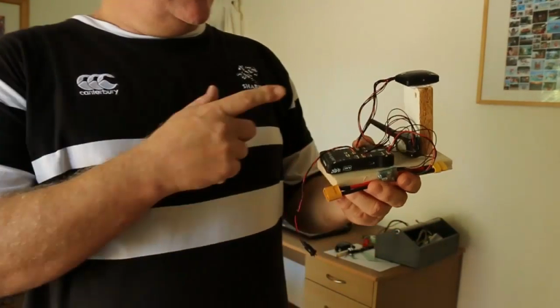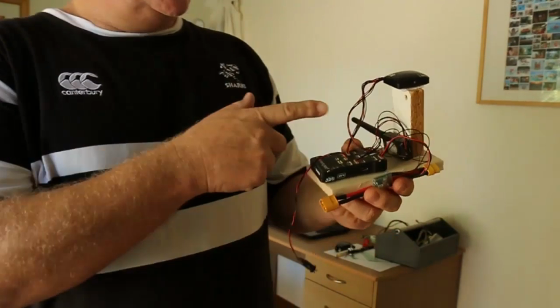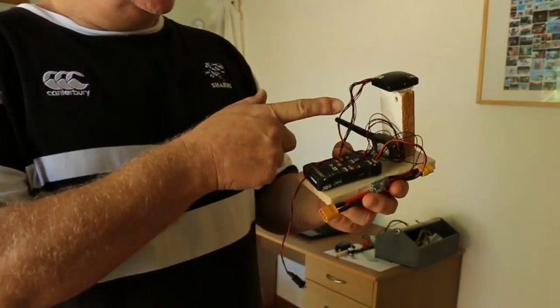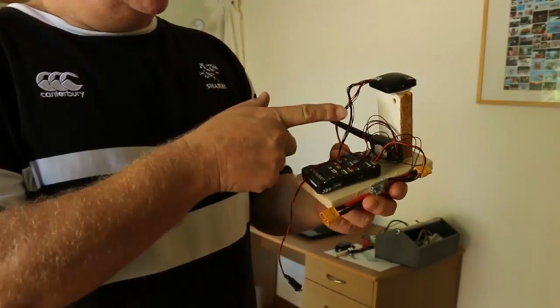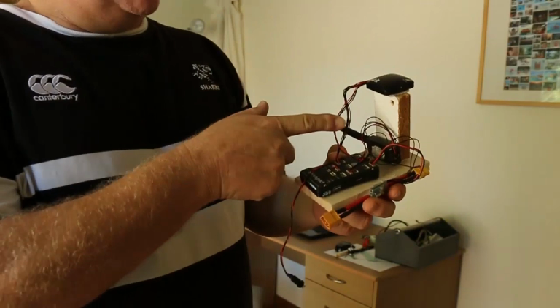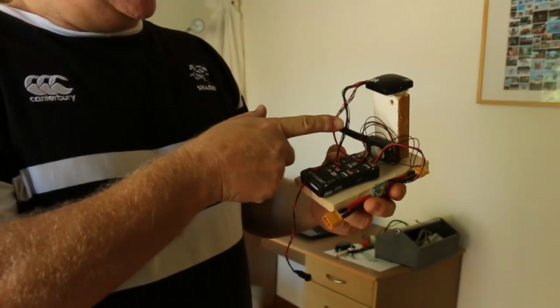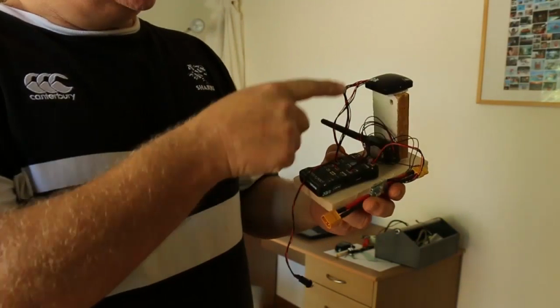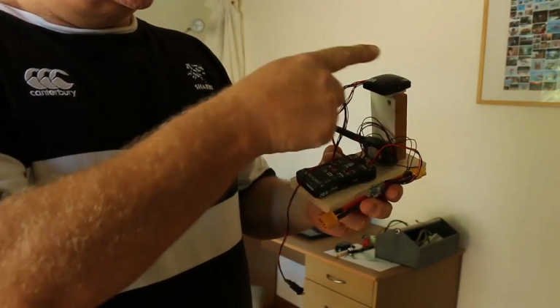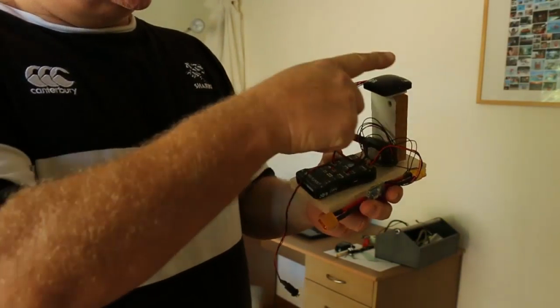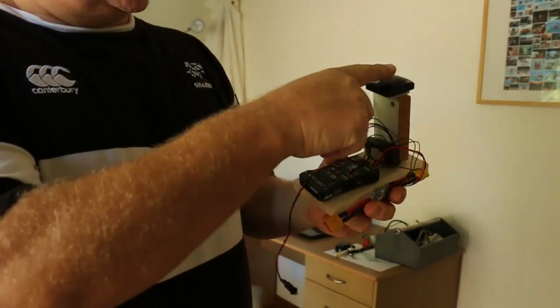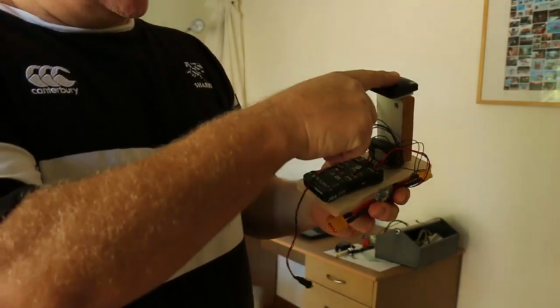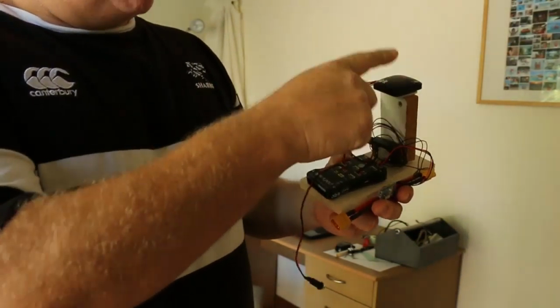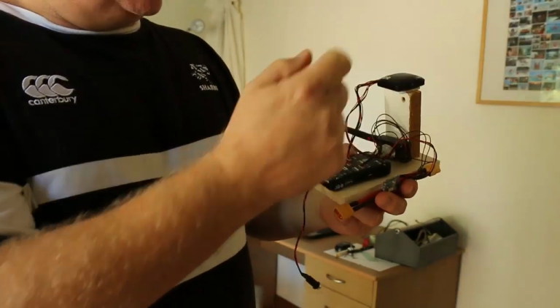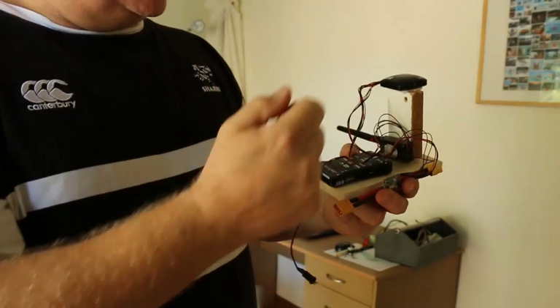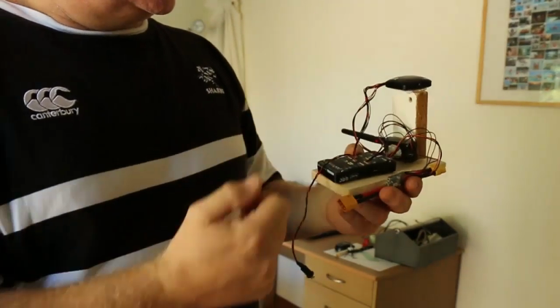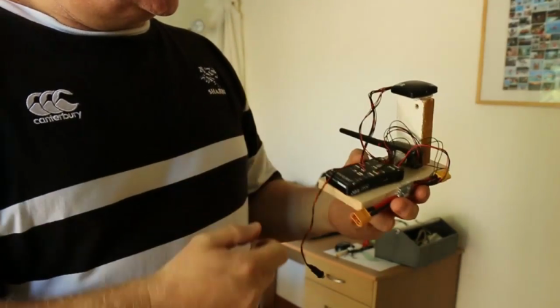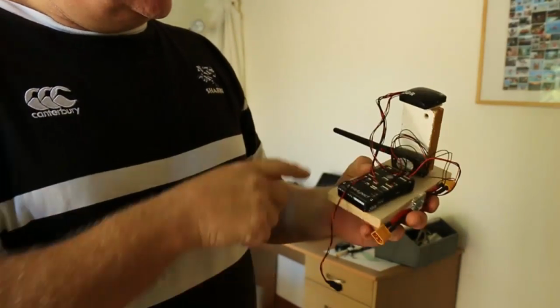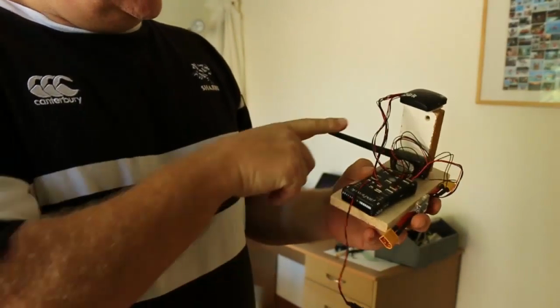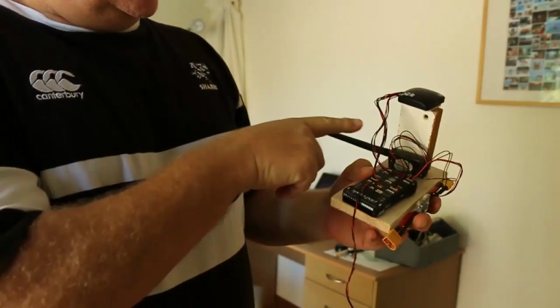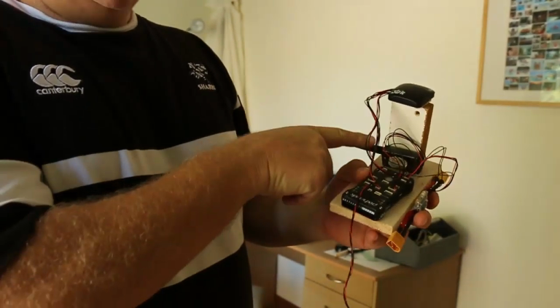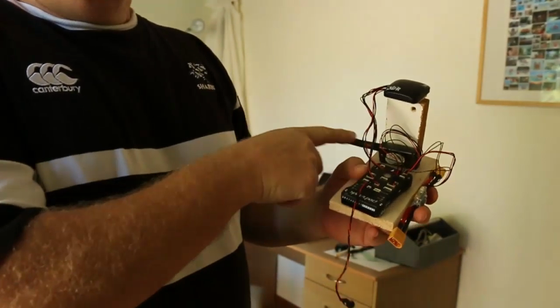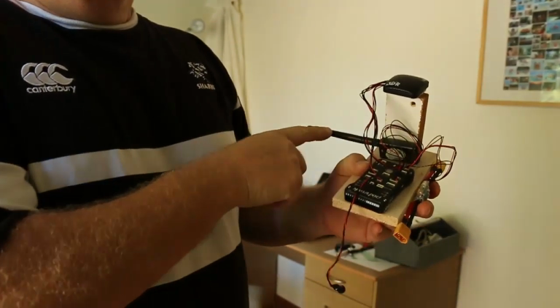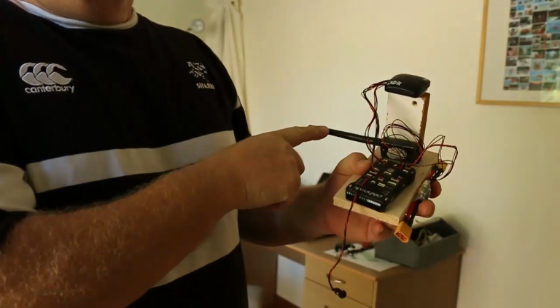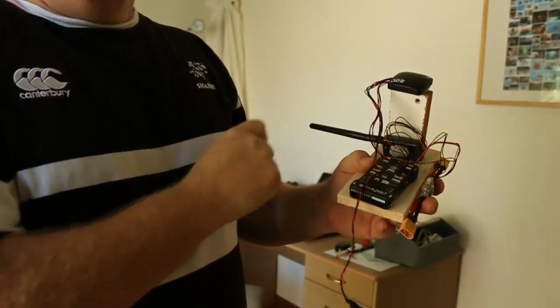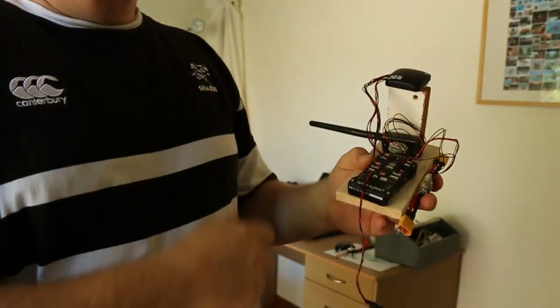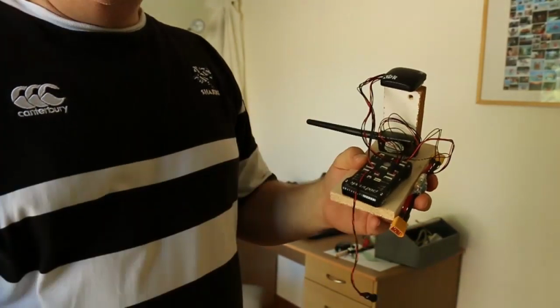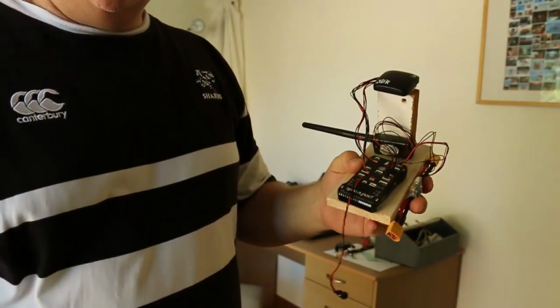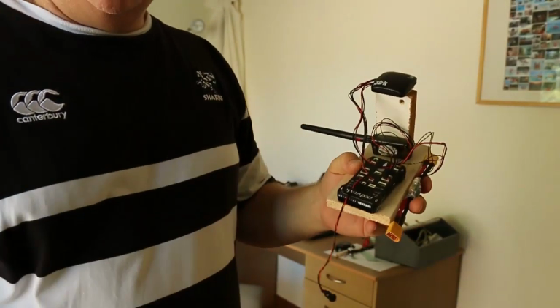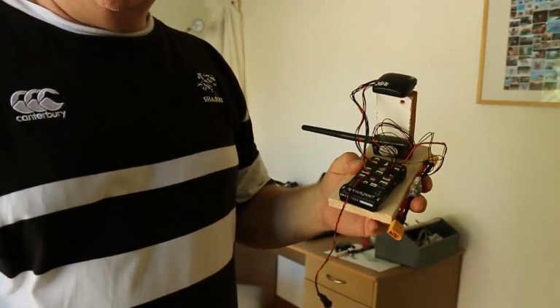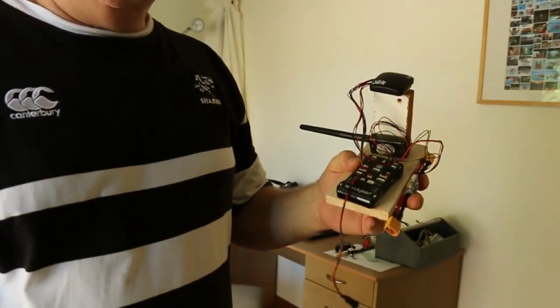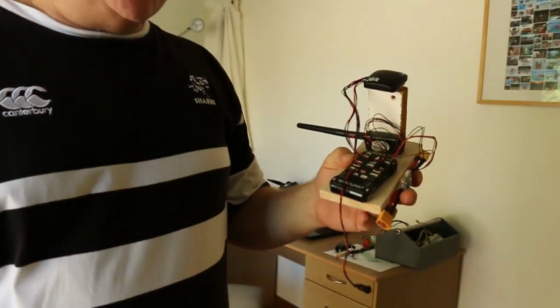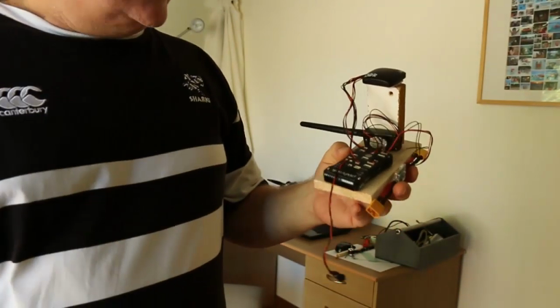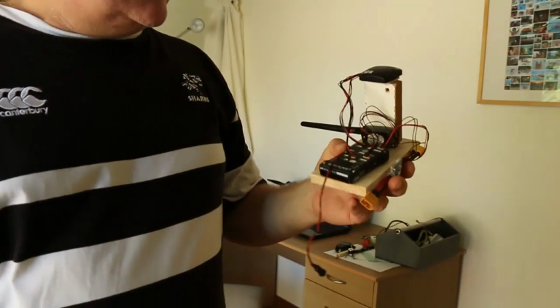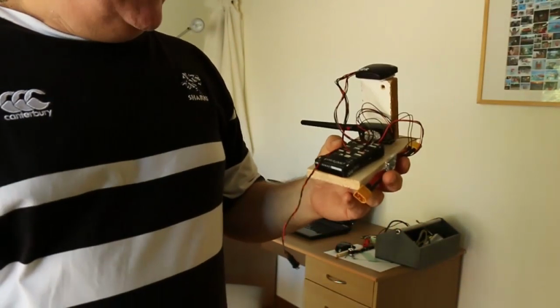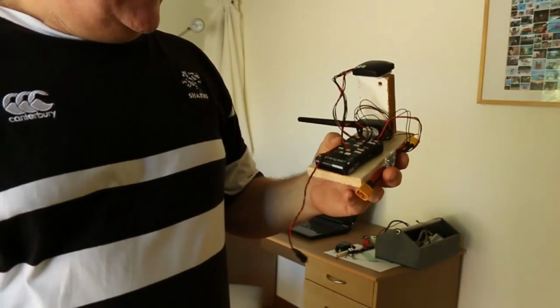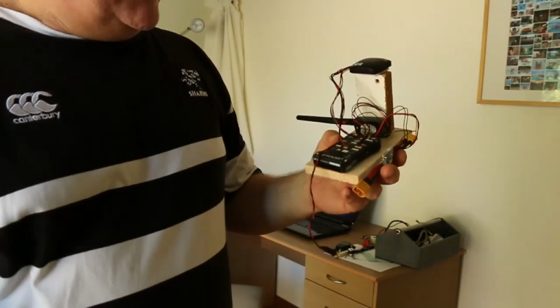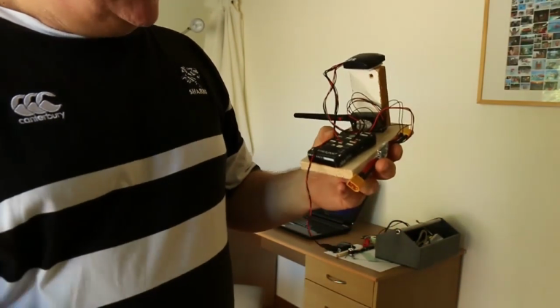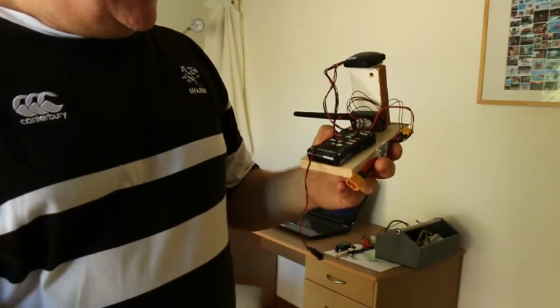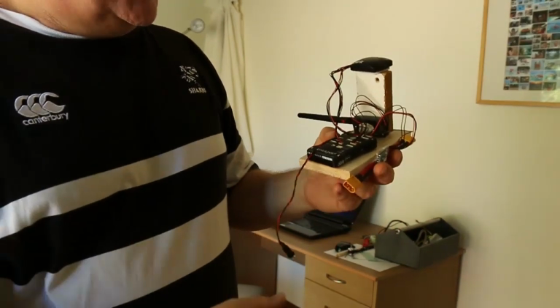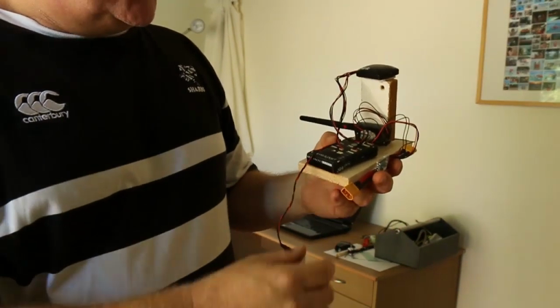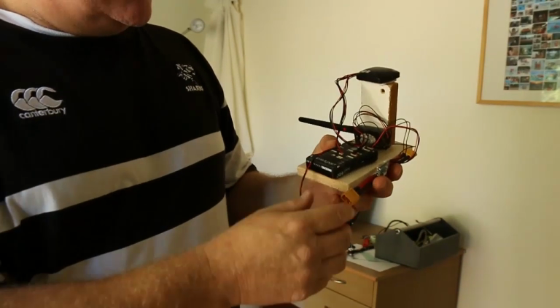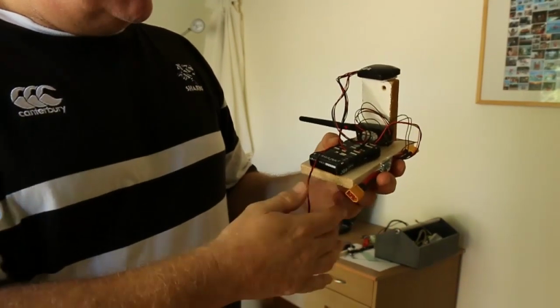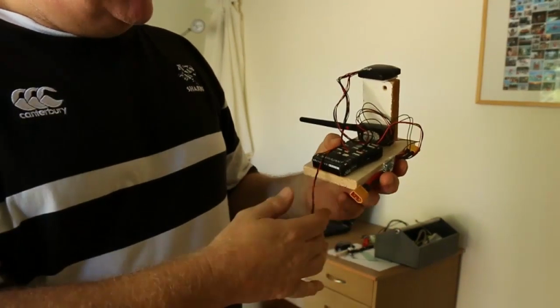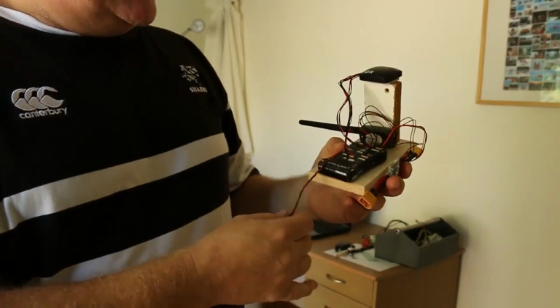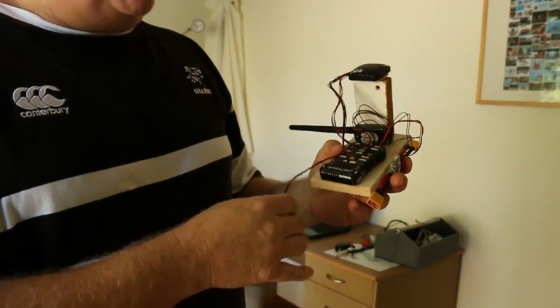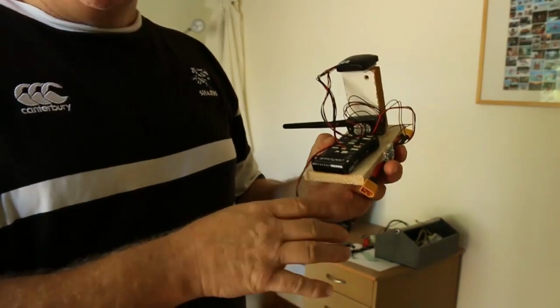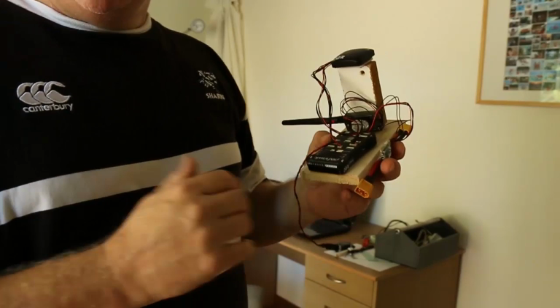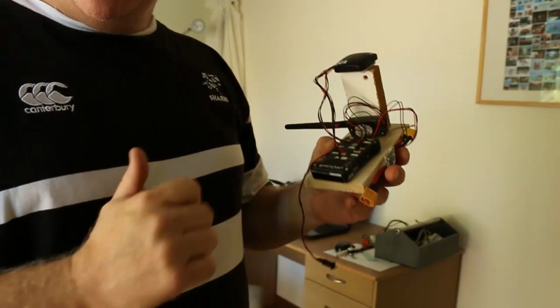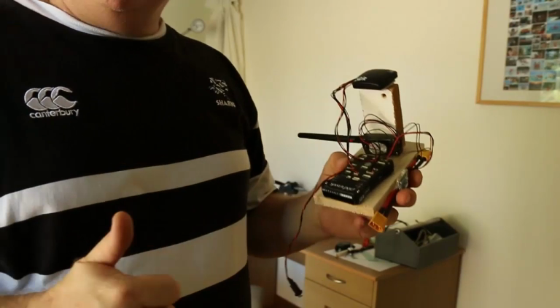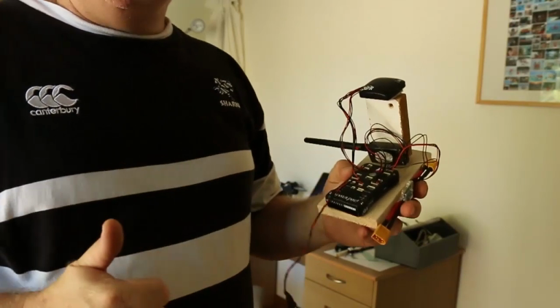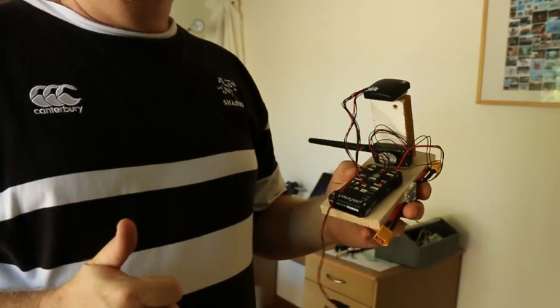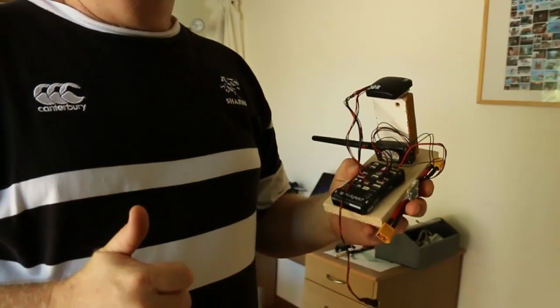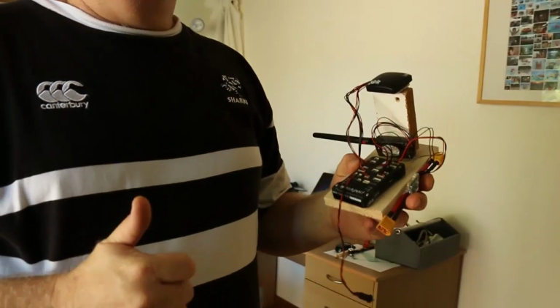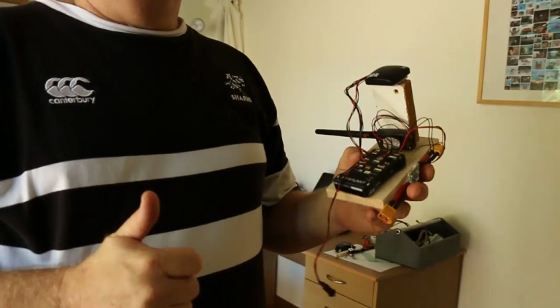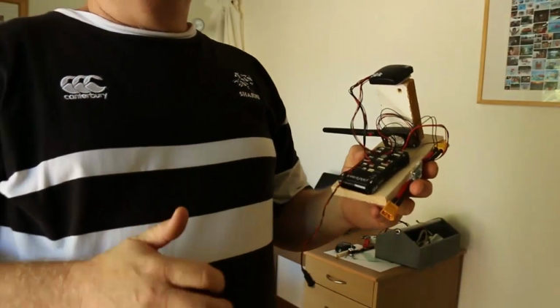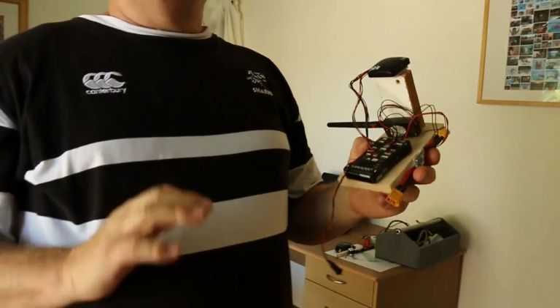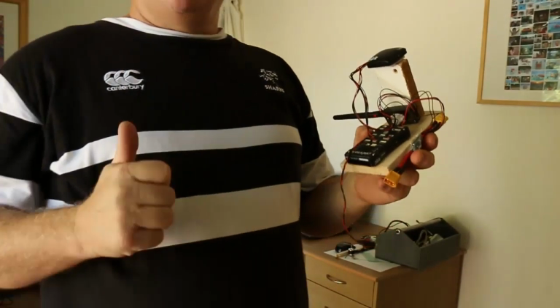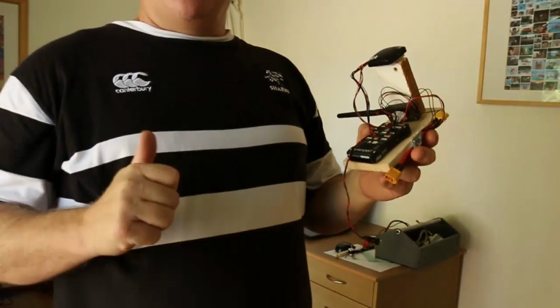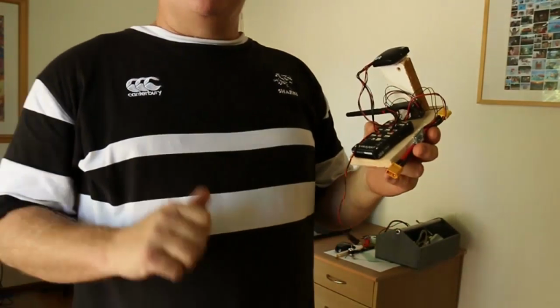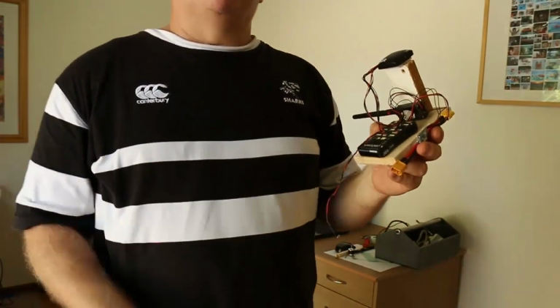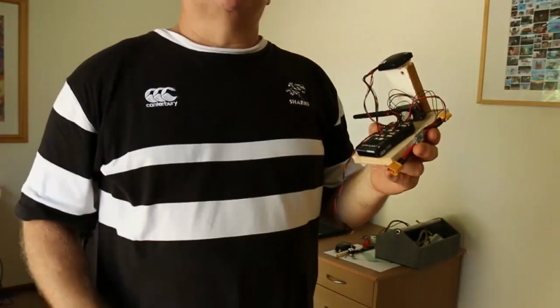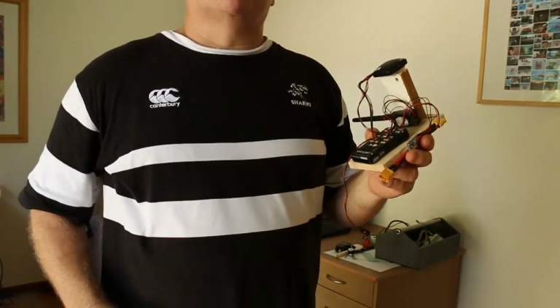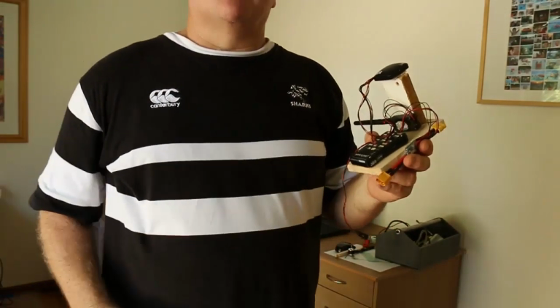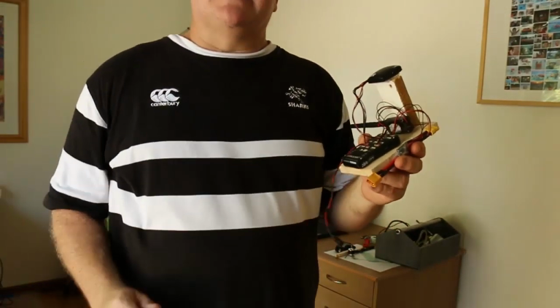The GPS, the compass, the transmitter, the data transmitter — everything worked, and that was great.